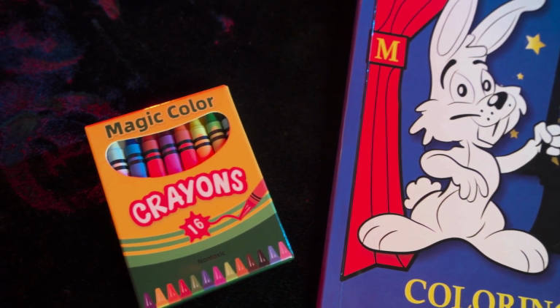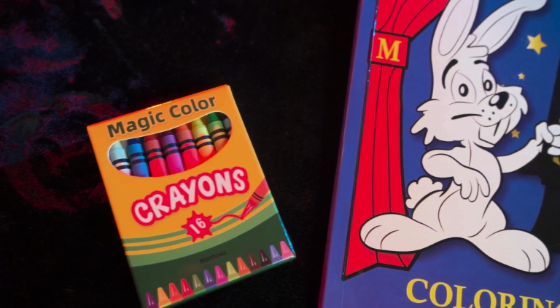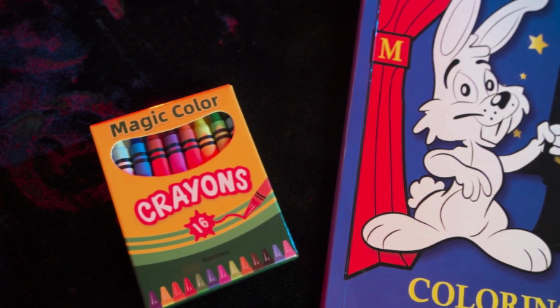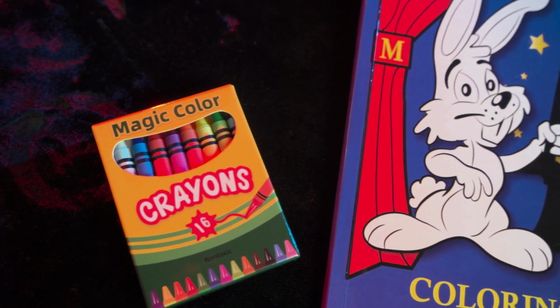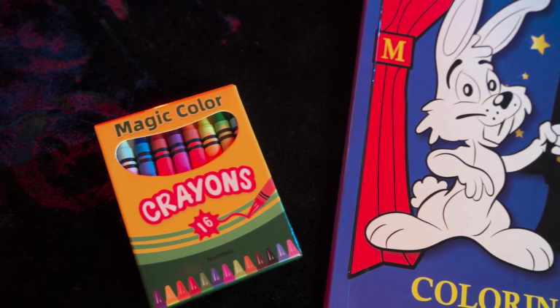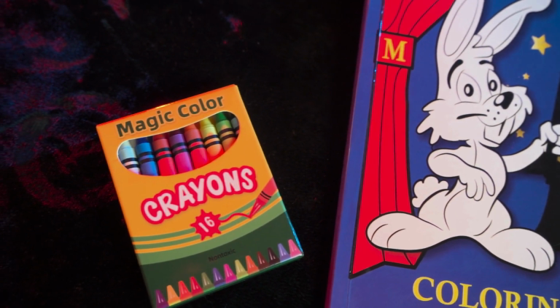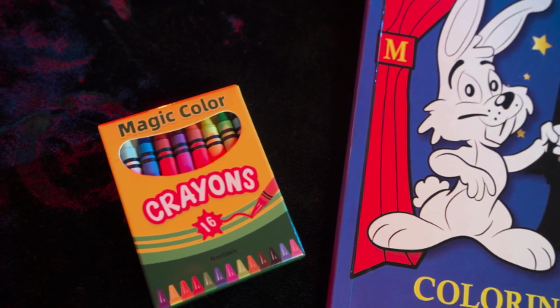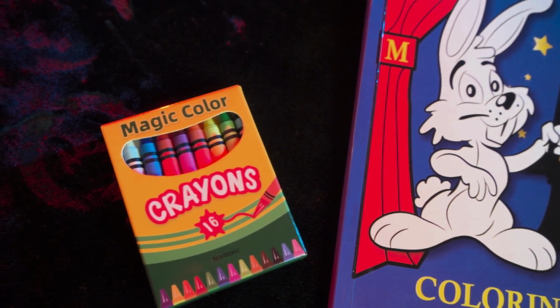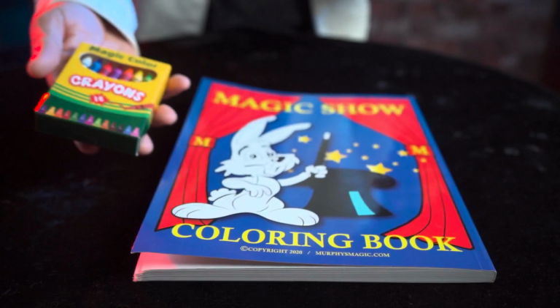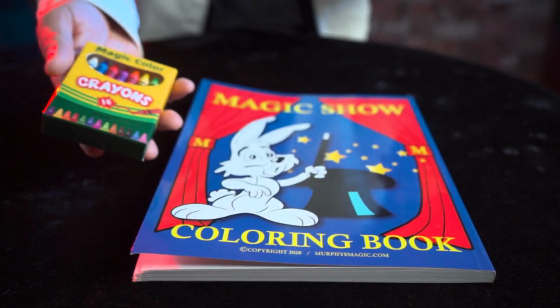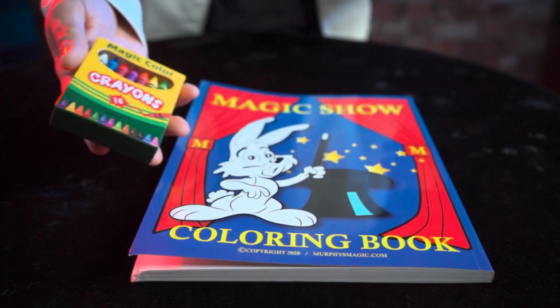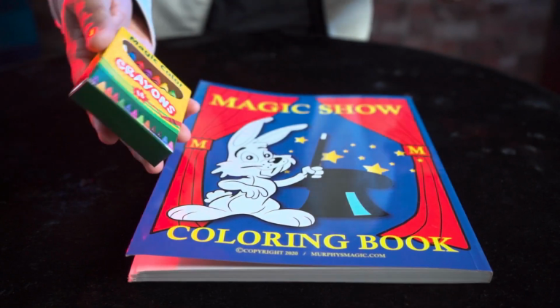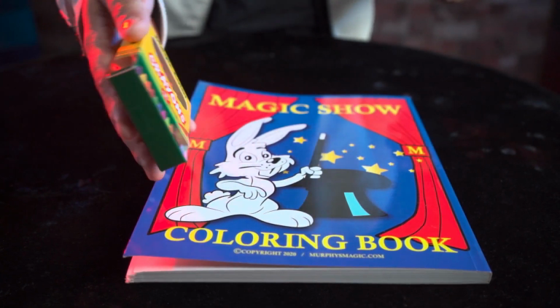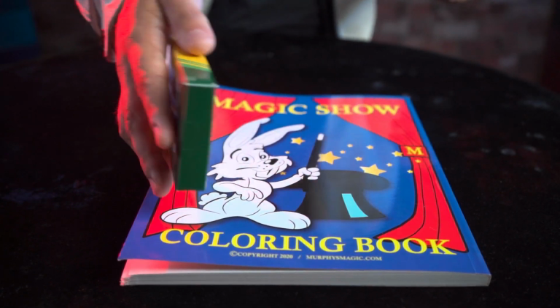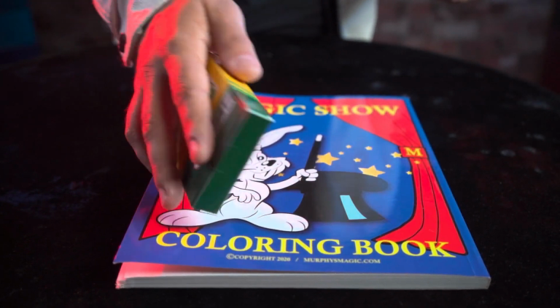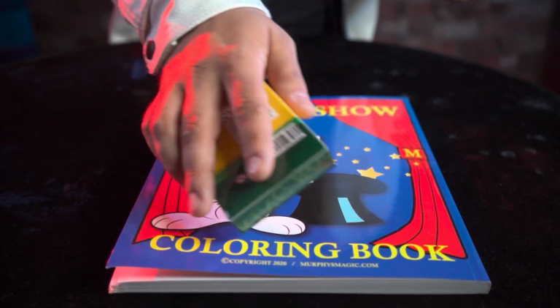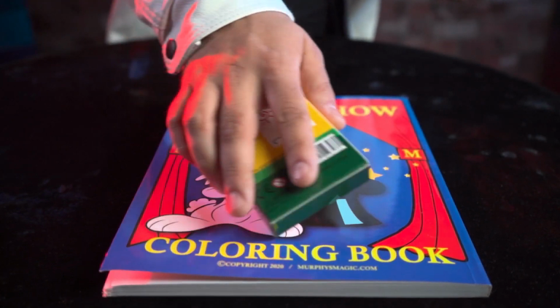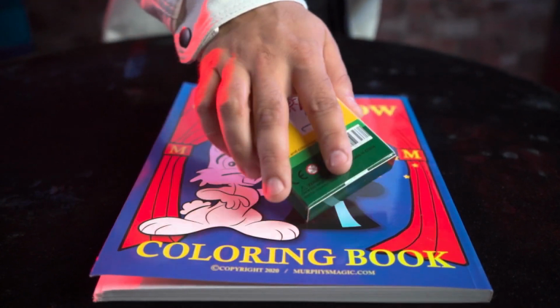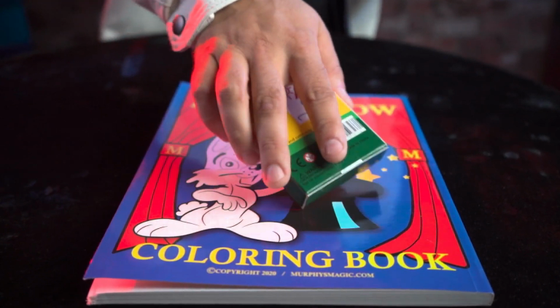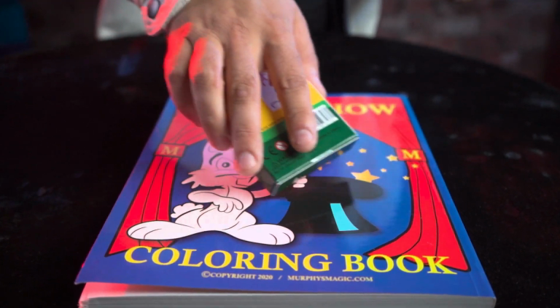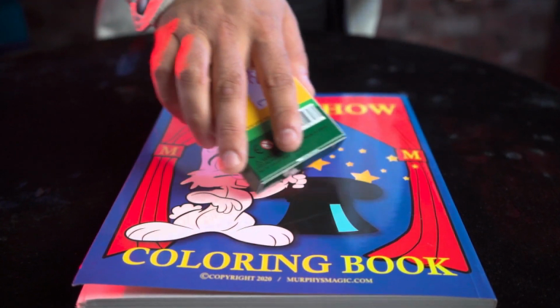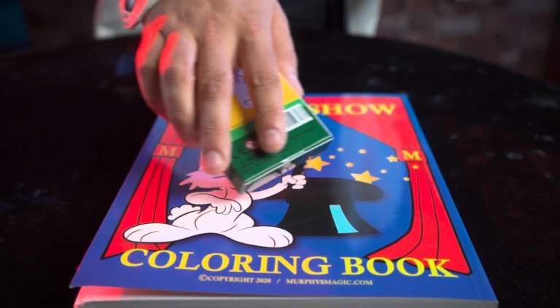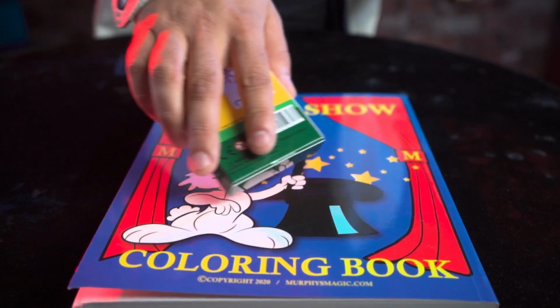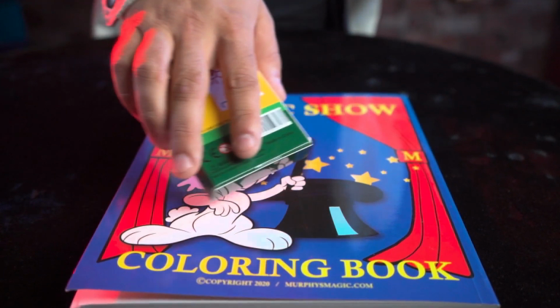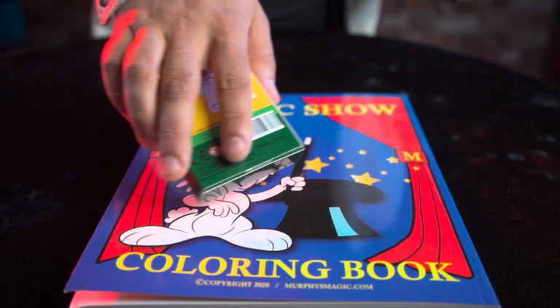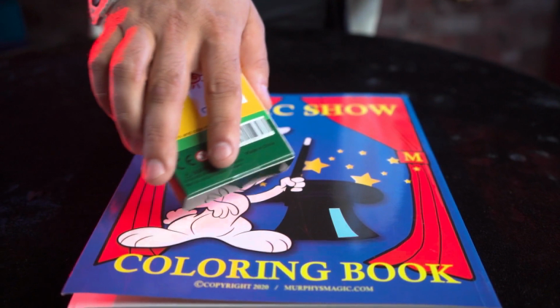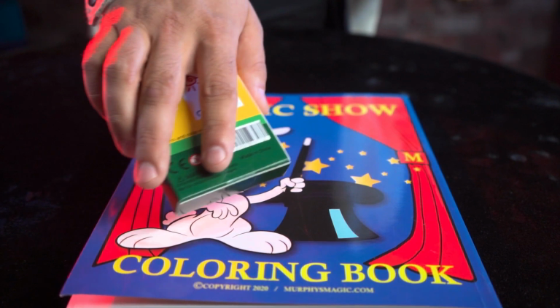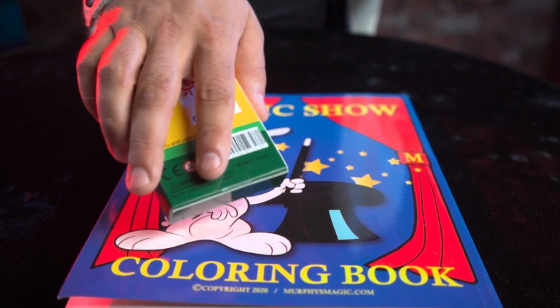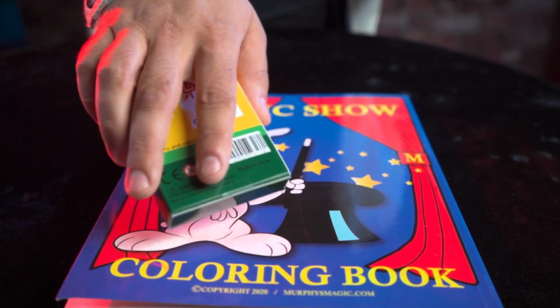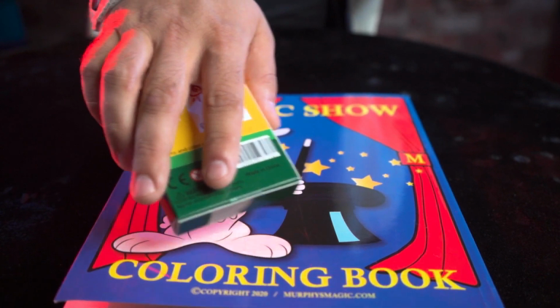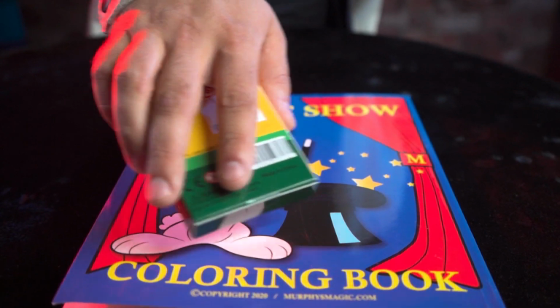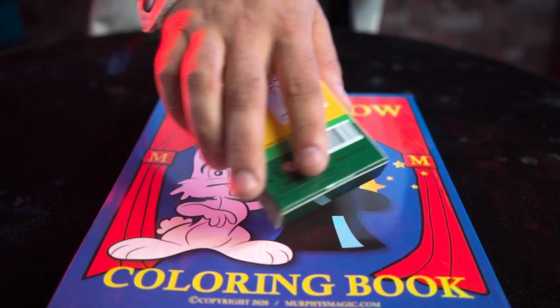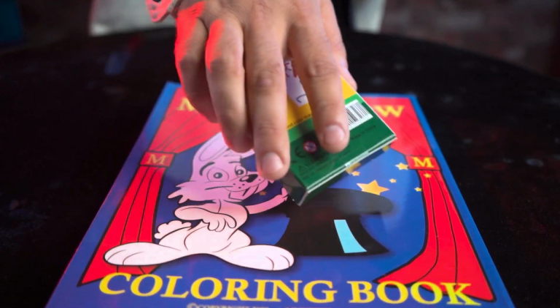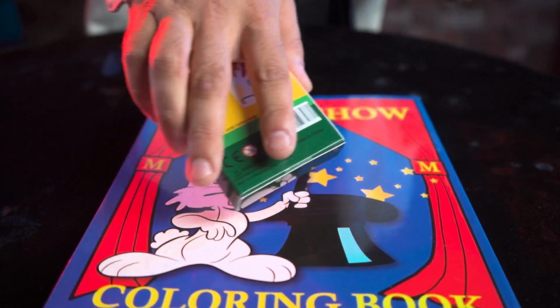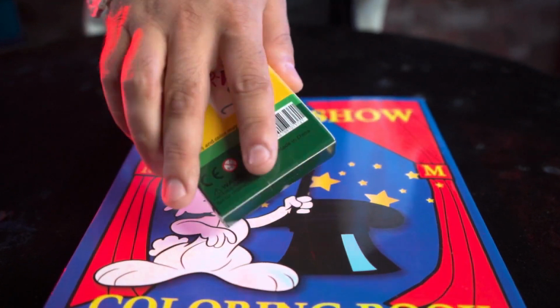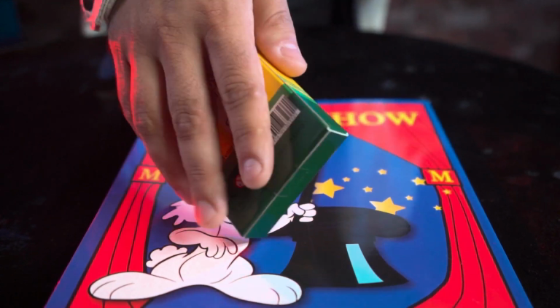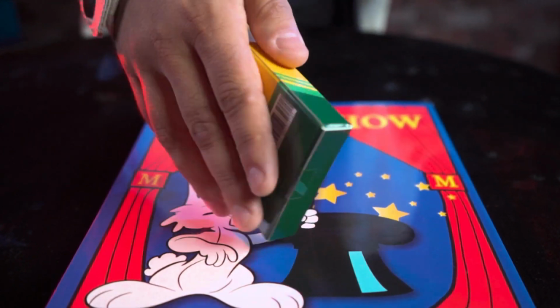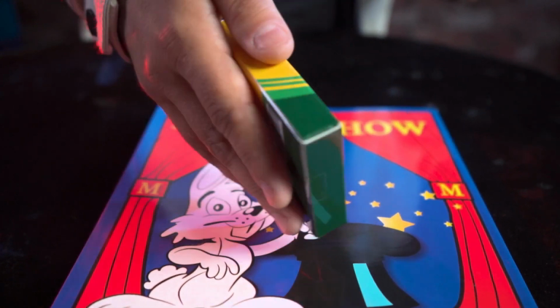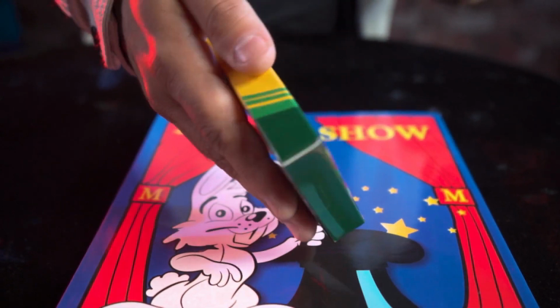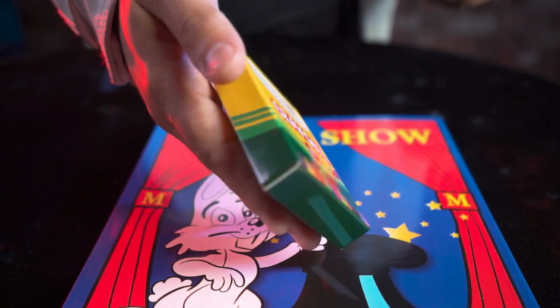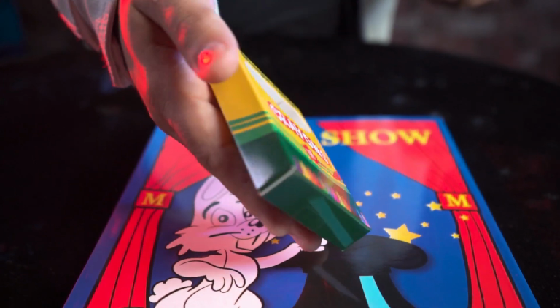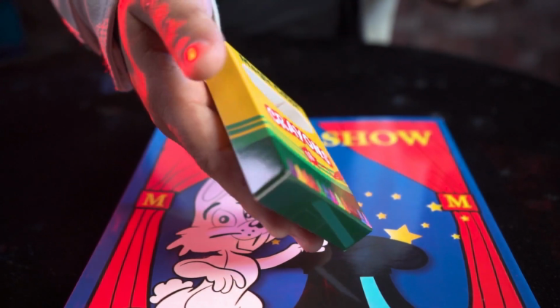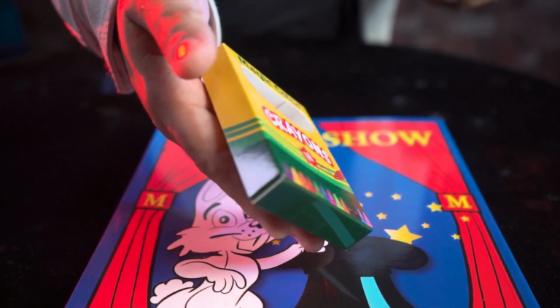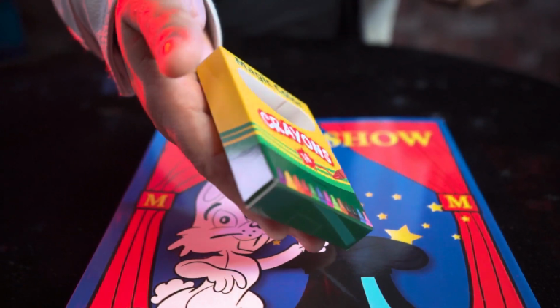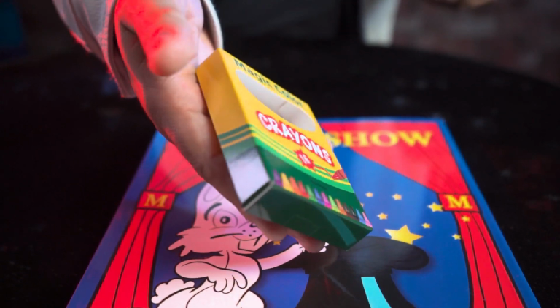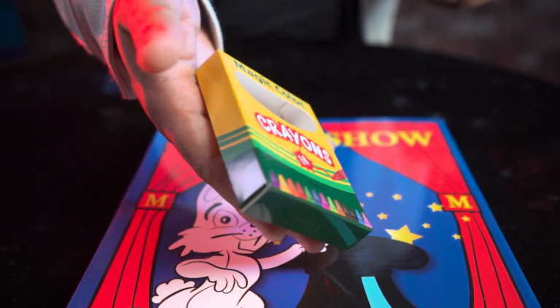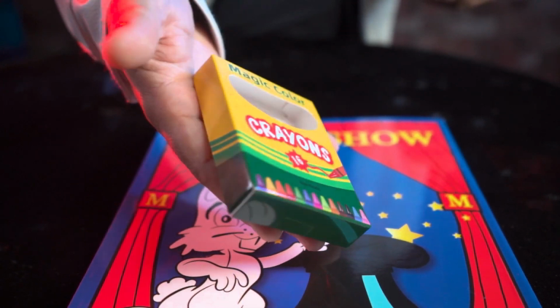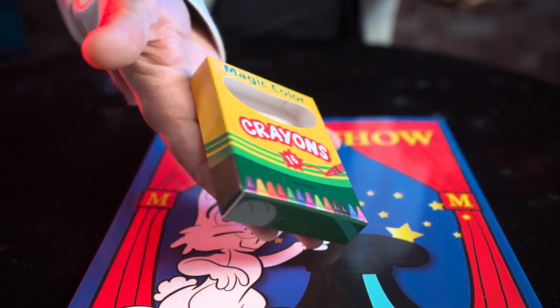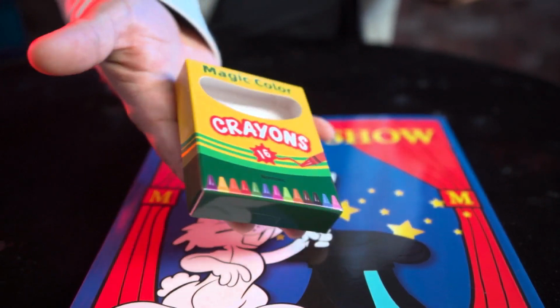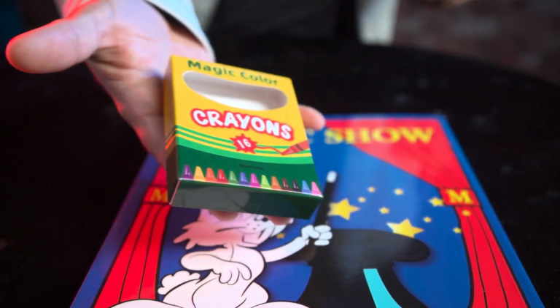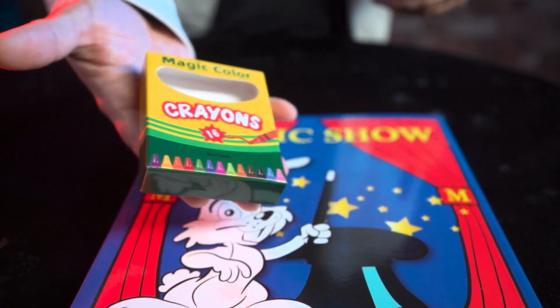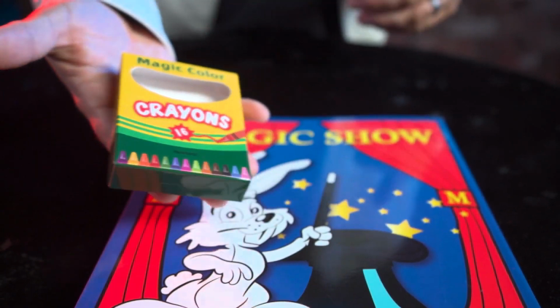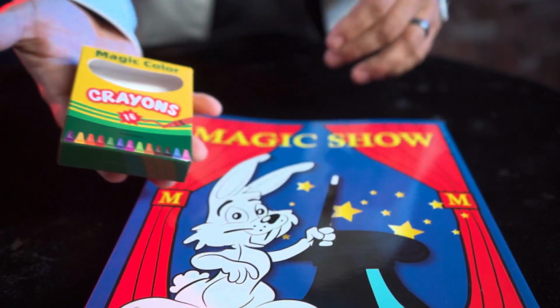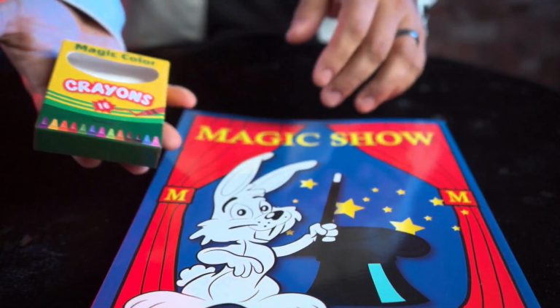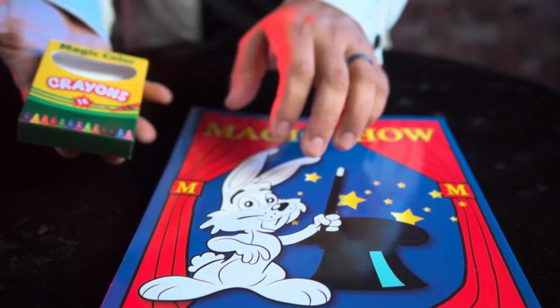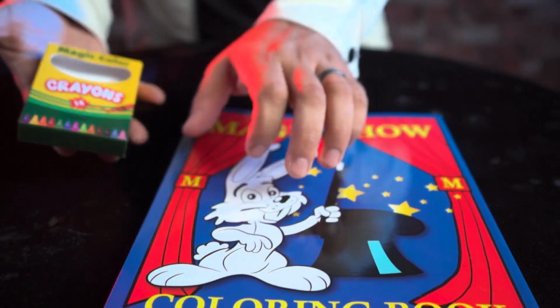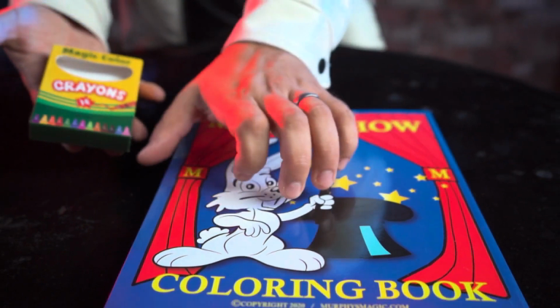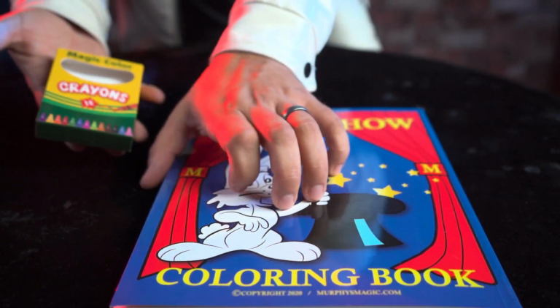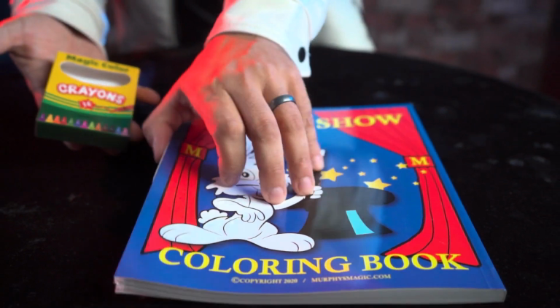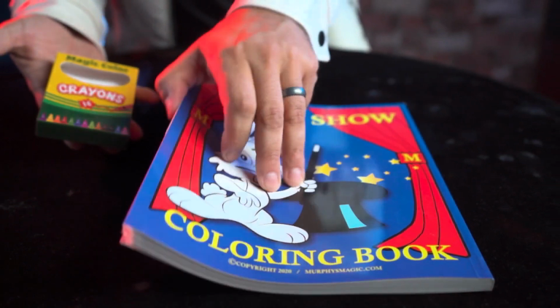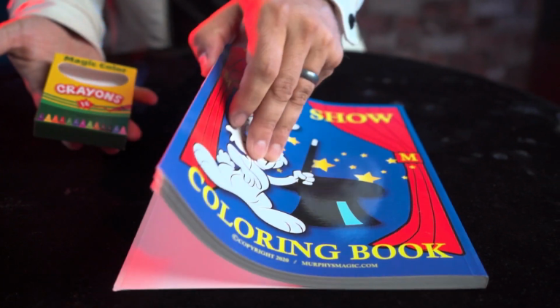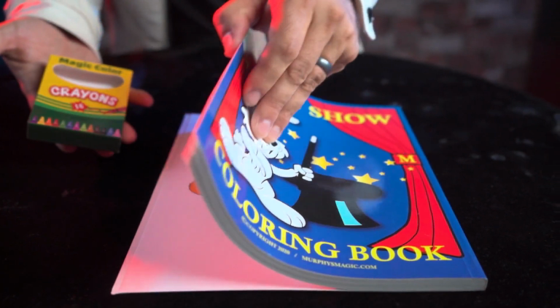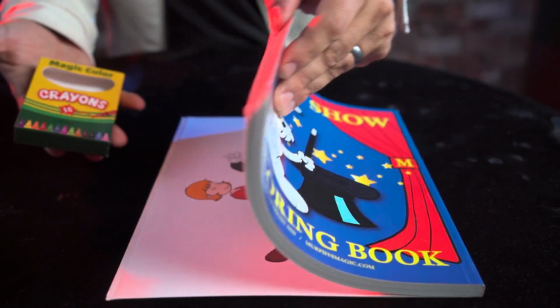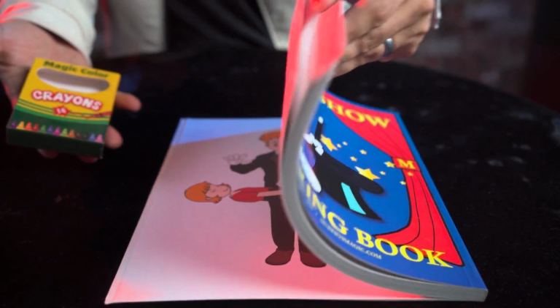Also included inside of the Magic Coloring Book Set are vanishing crayons. Use them in creative ways to make them vanish and reappear within the pages.